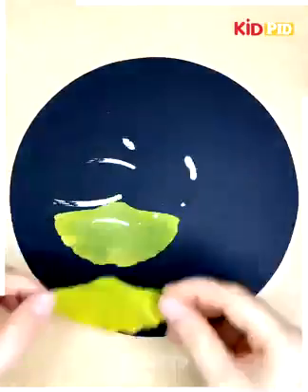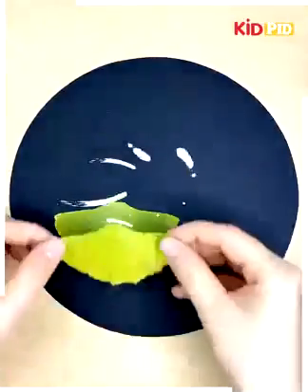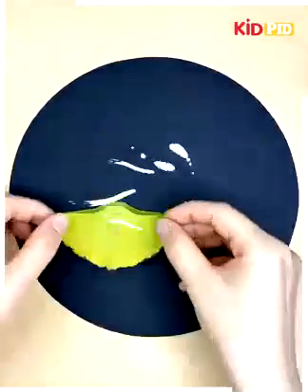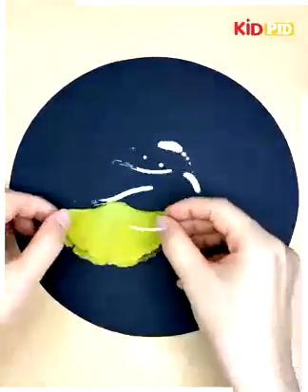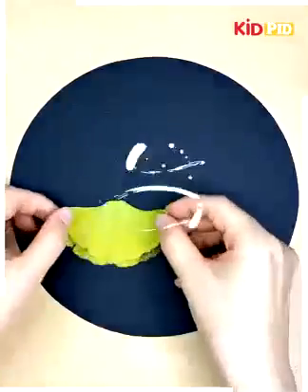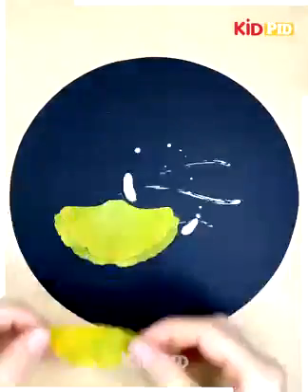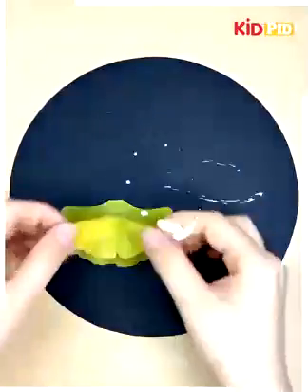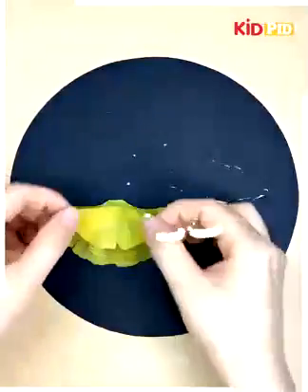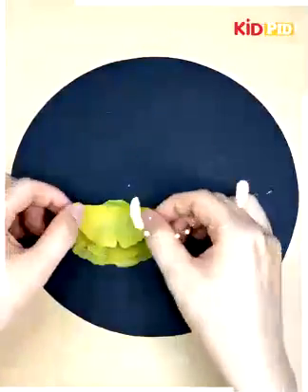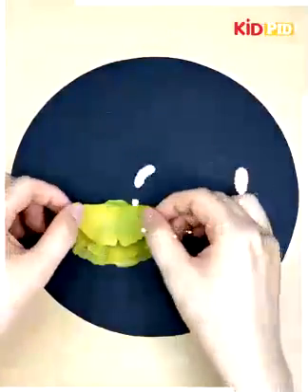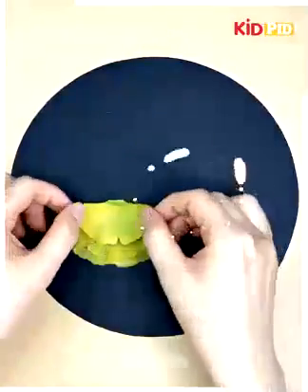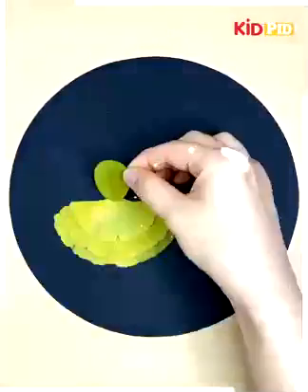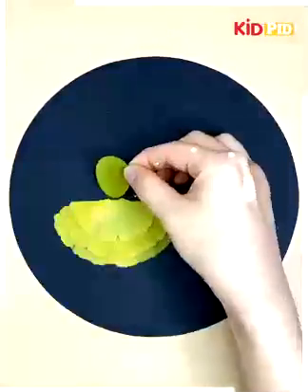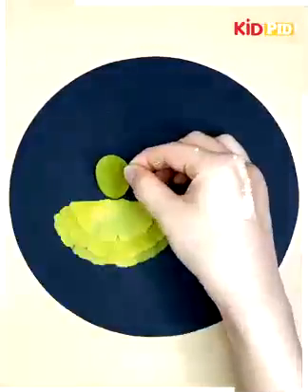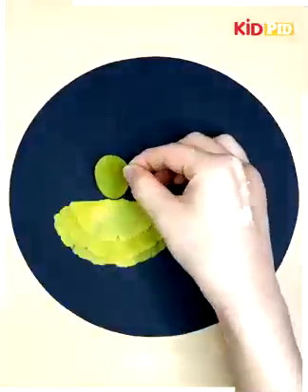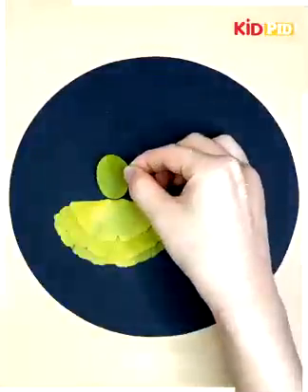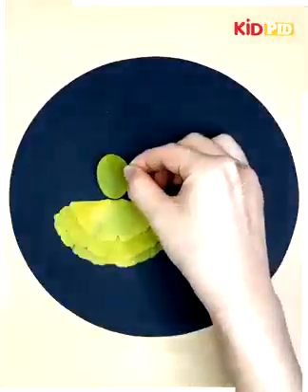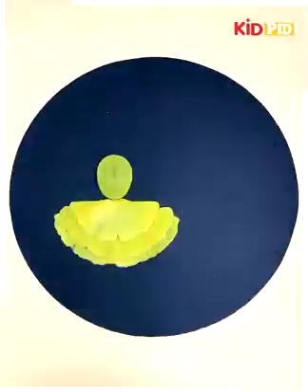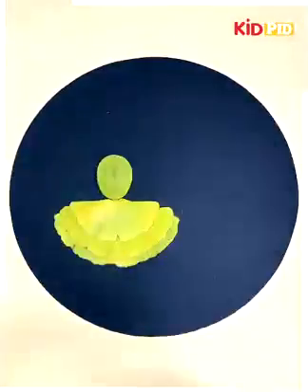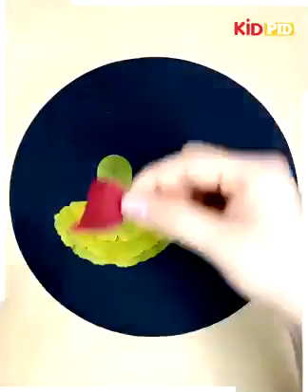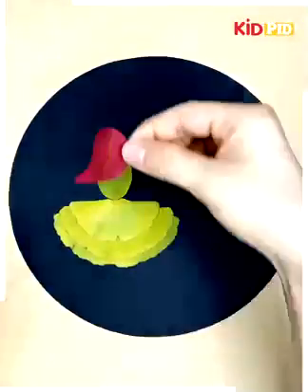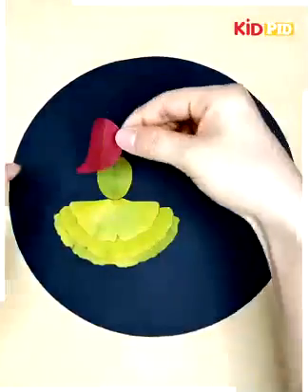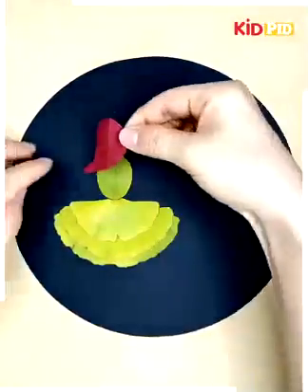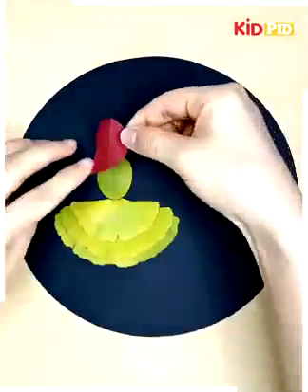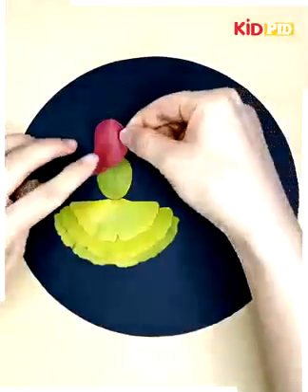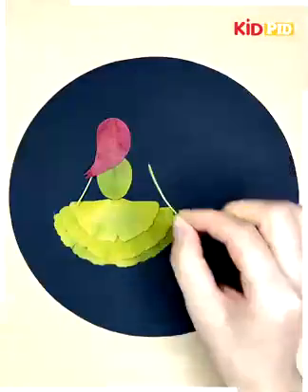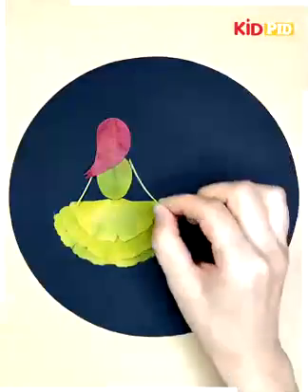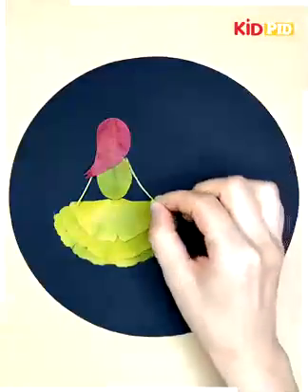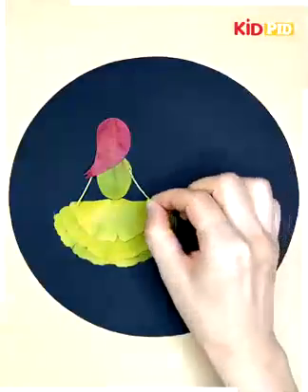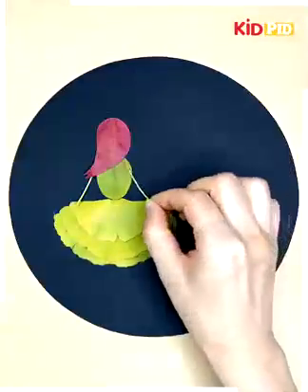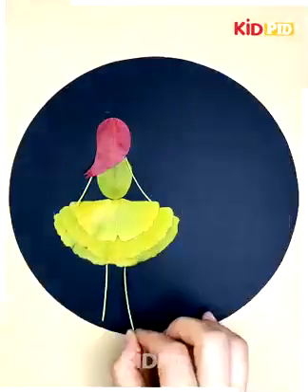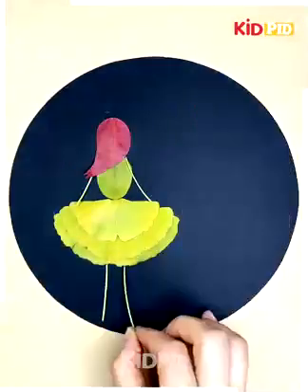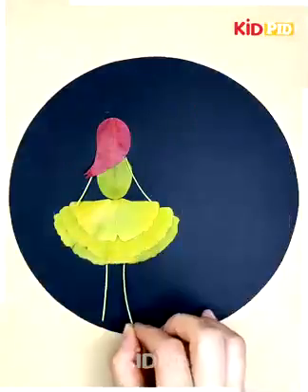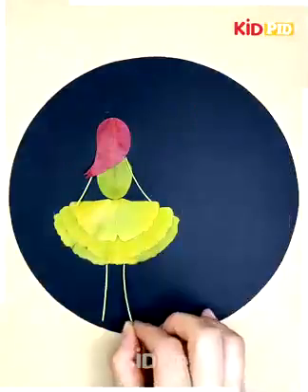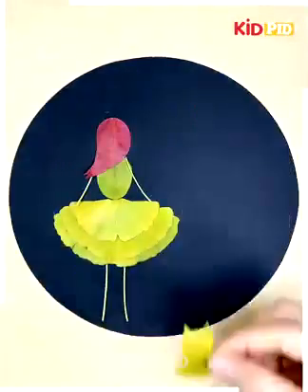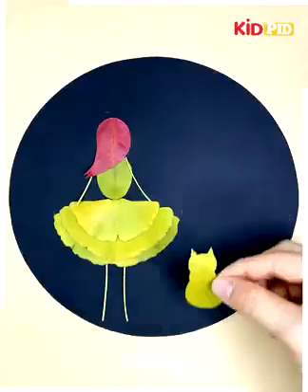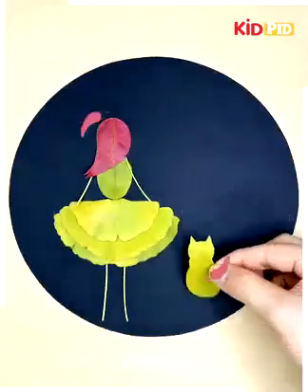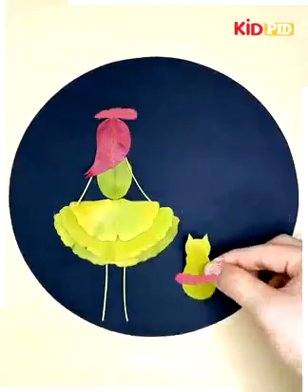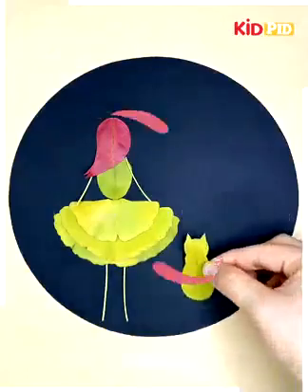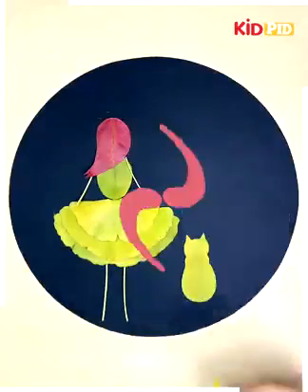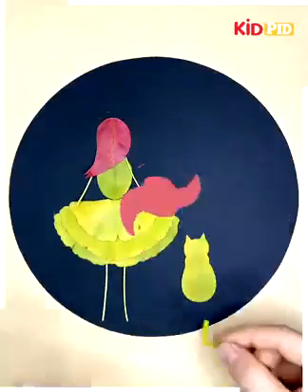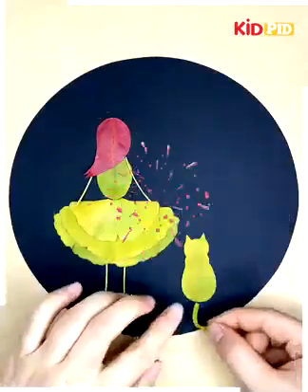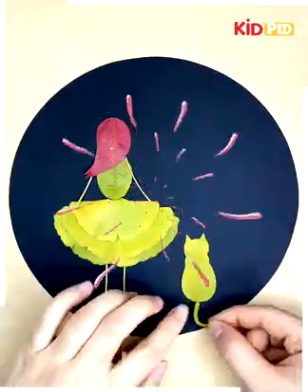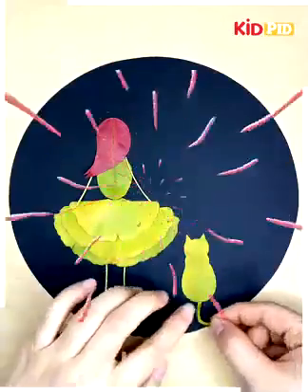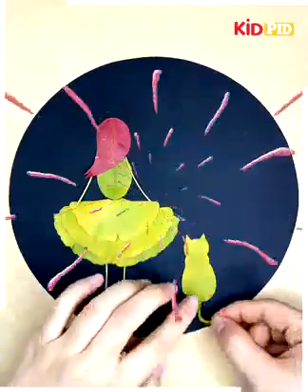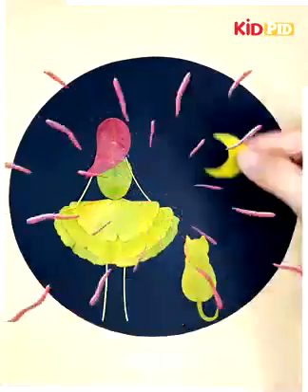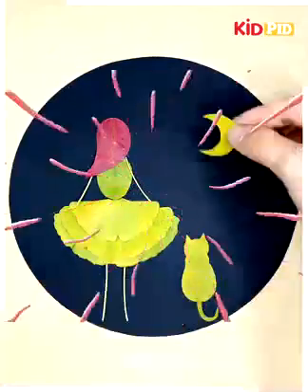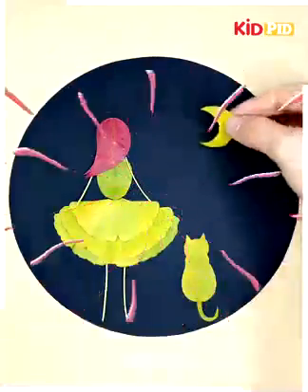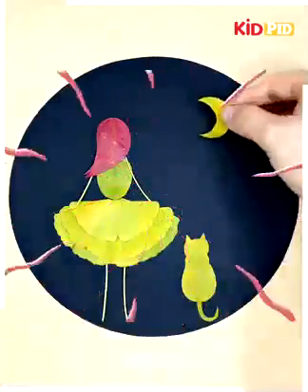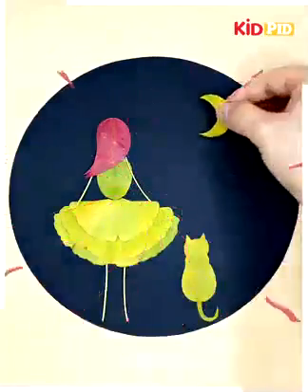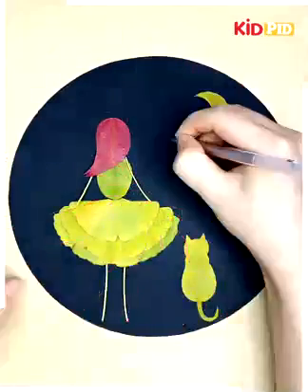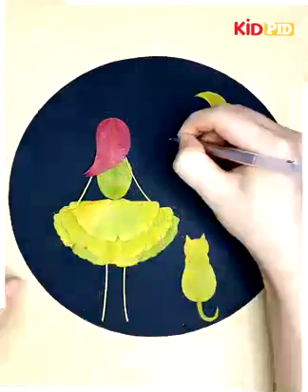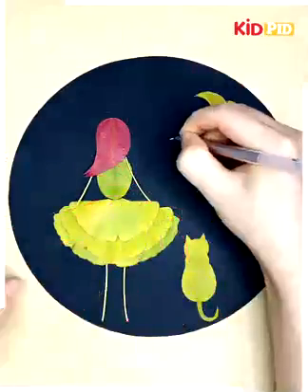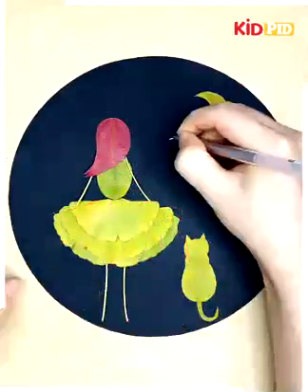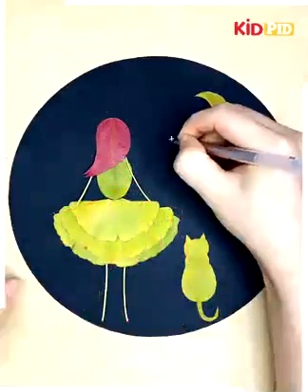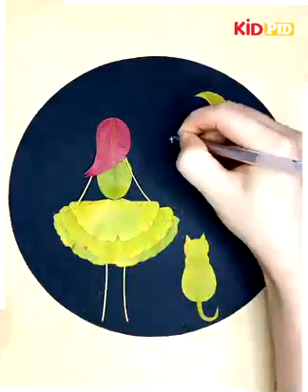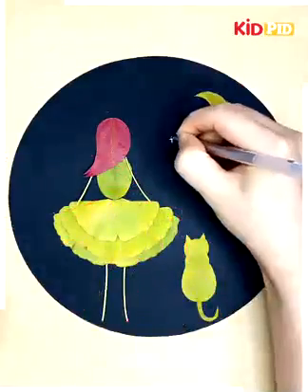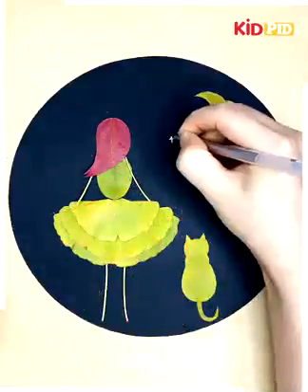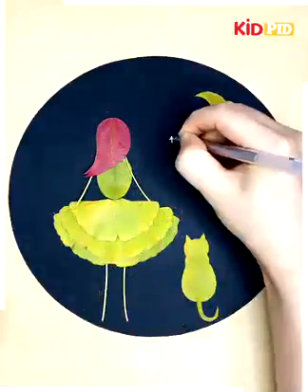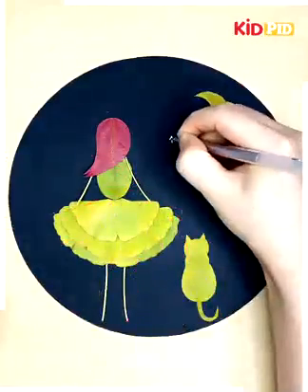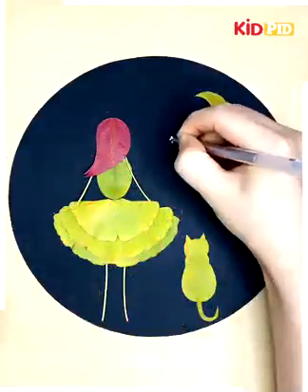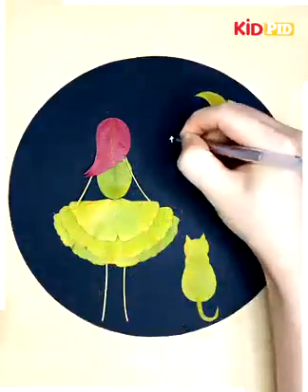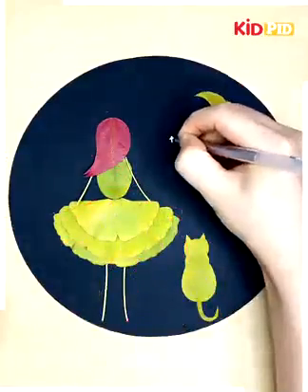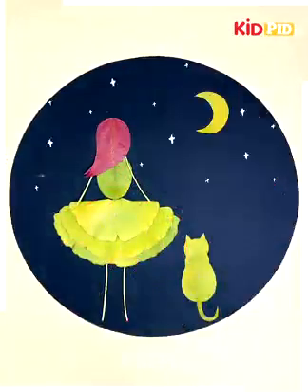We took a leaf and we are pasting it to make a girl sitting with a cat and watching the moon.